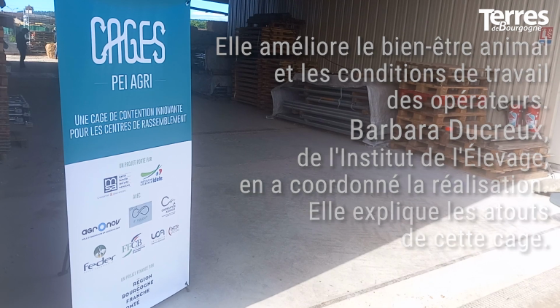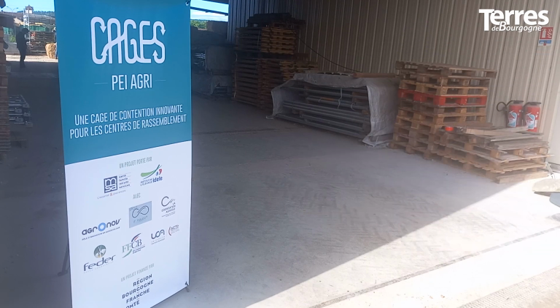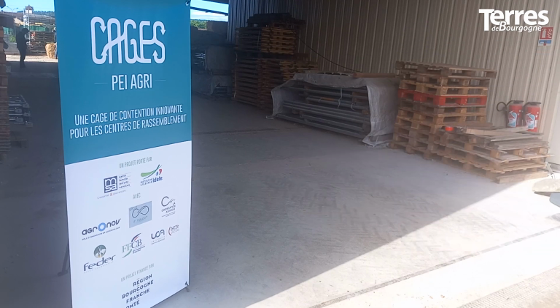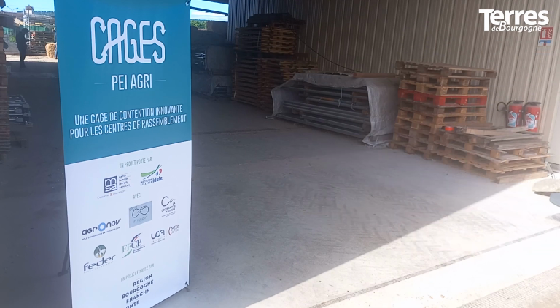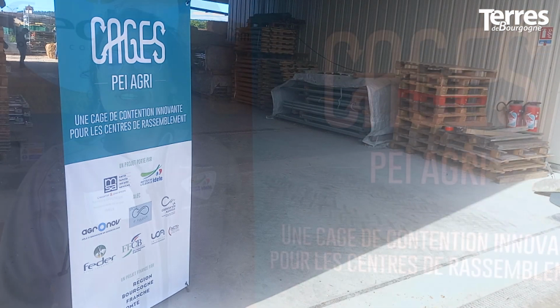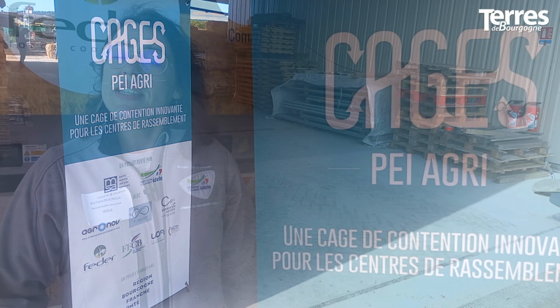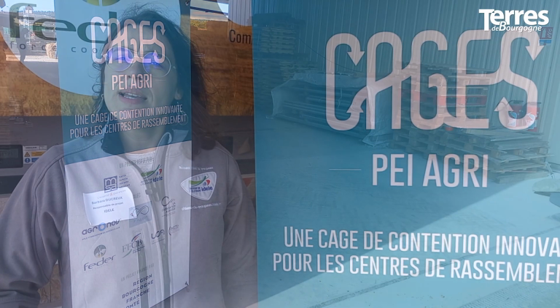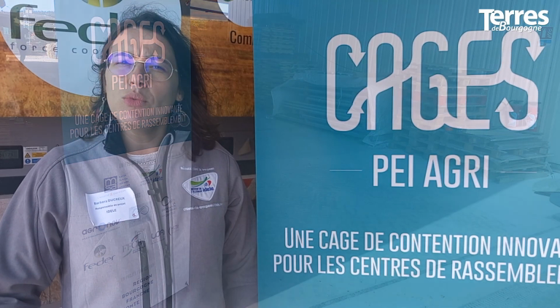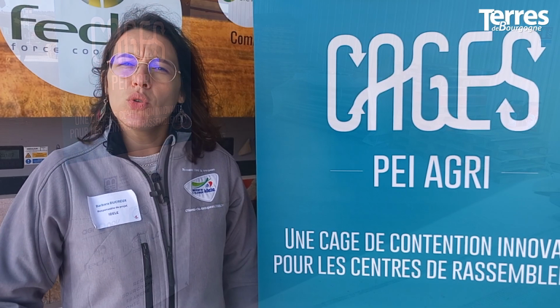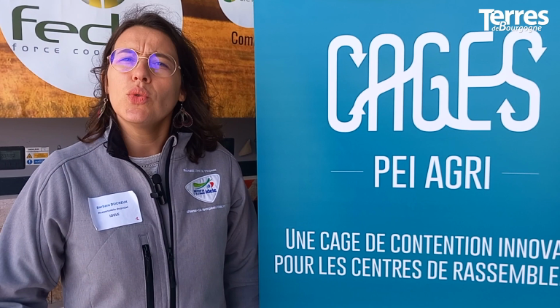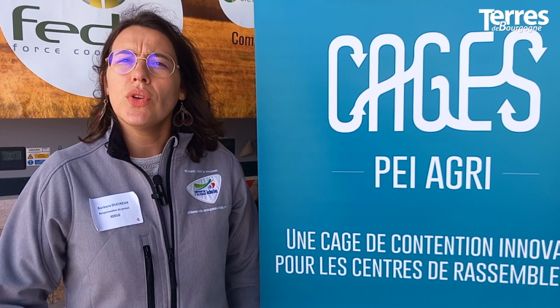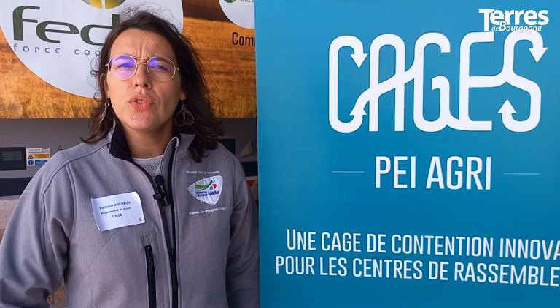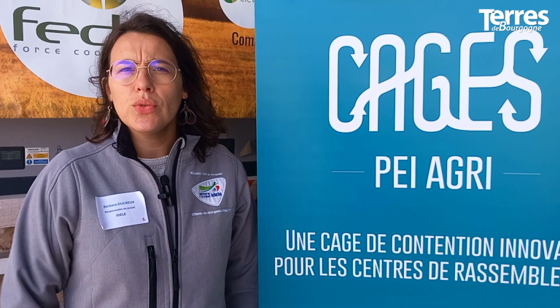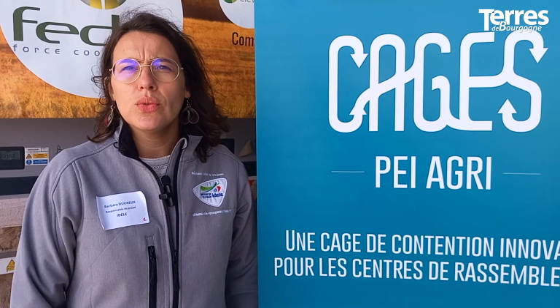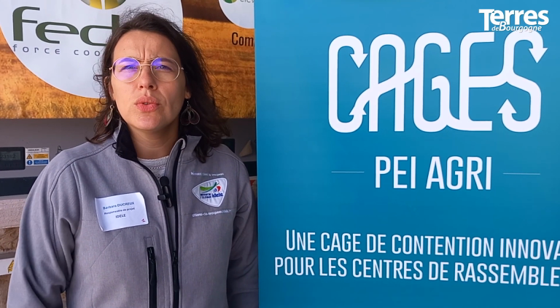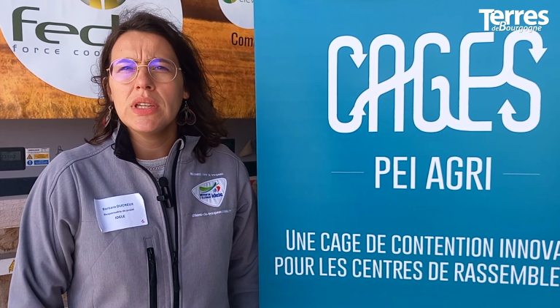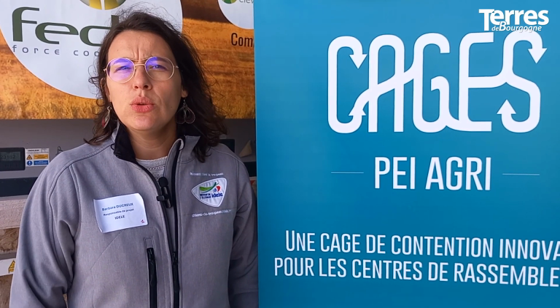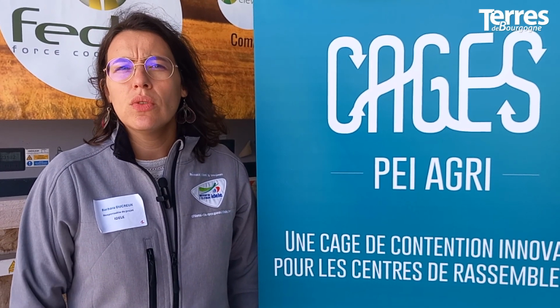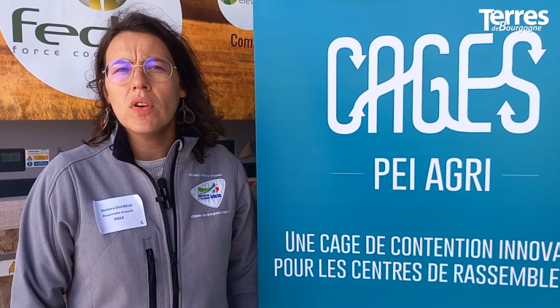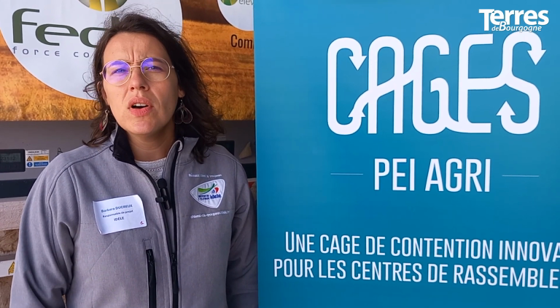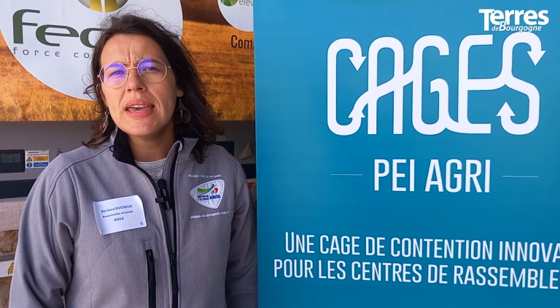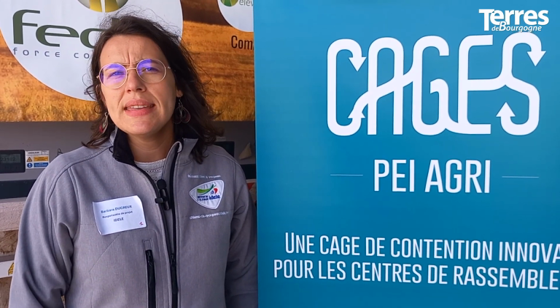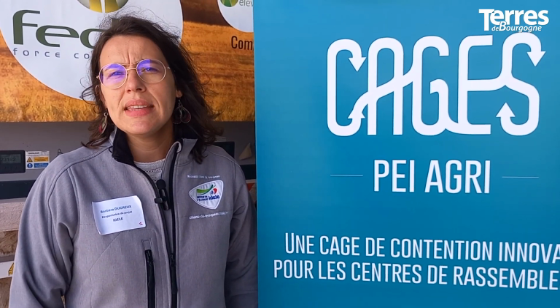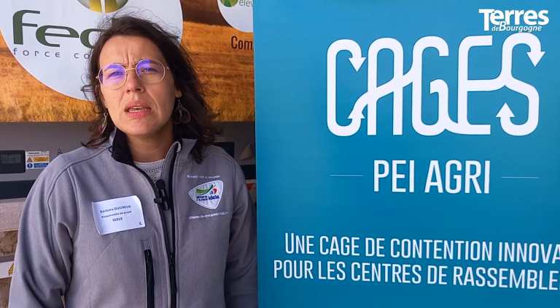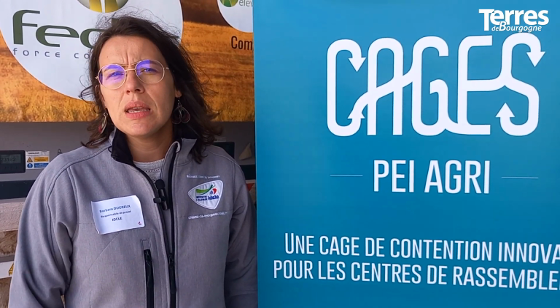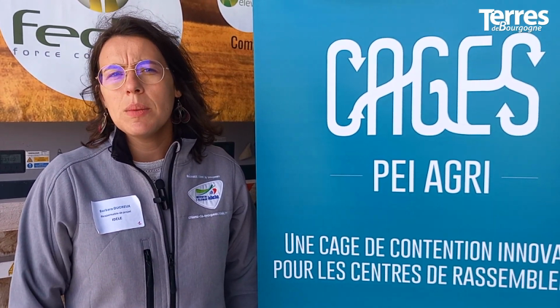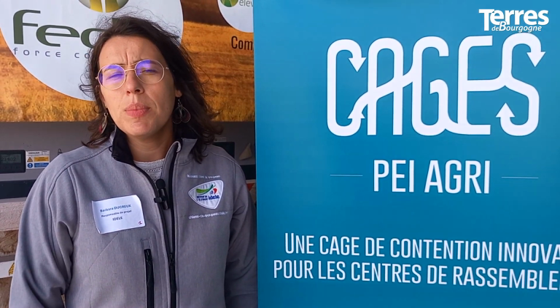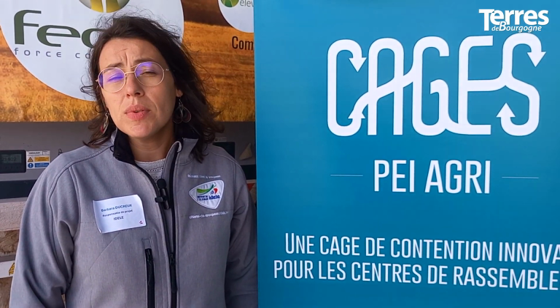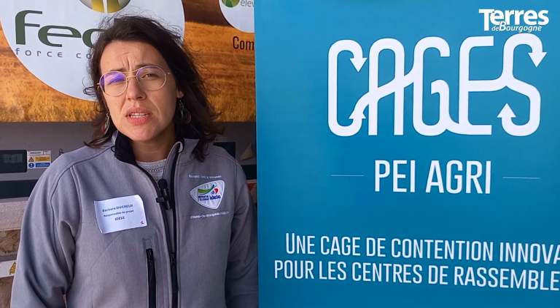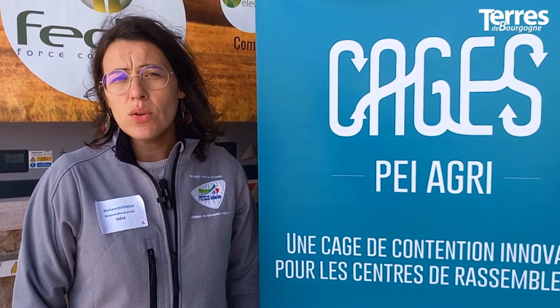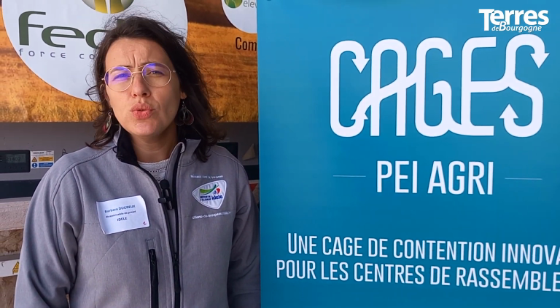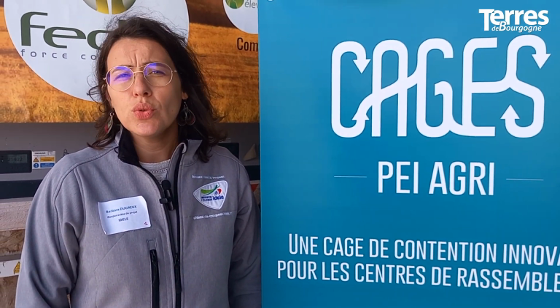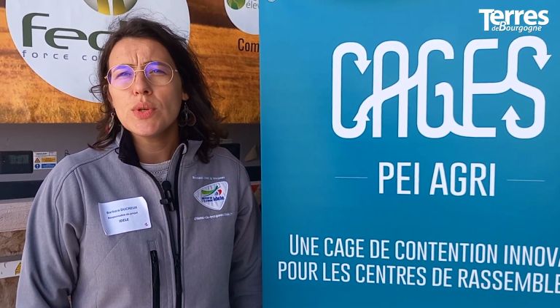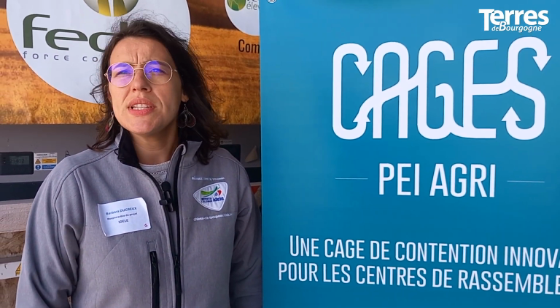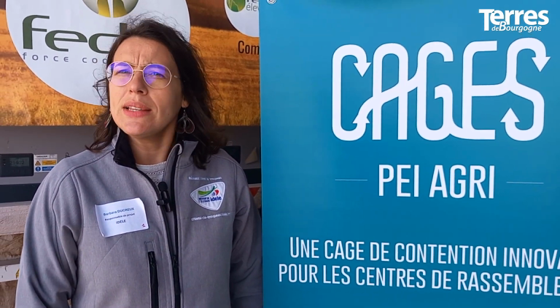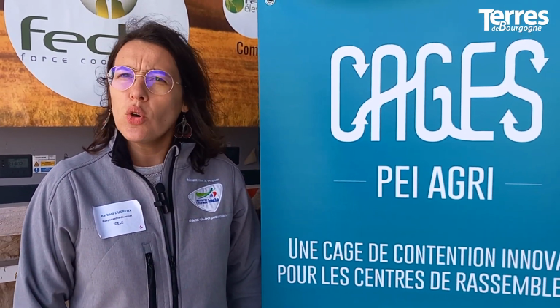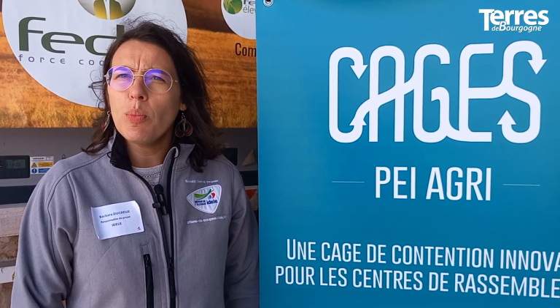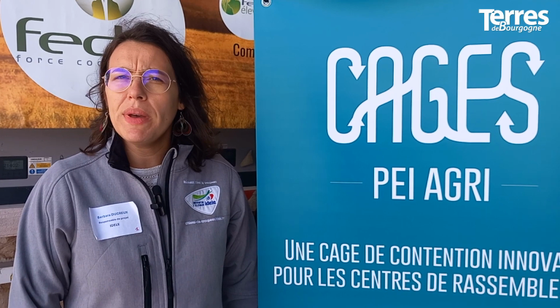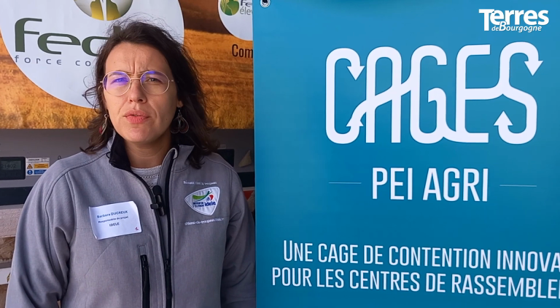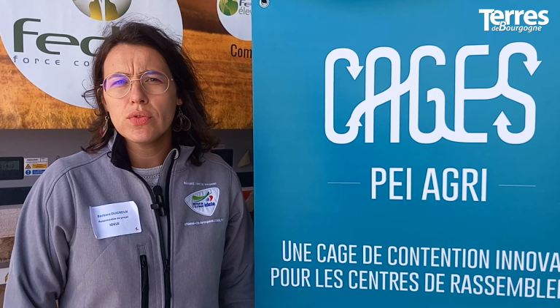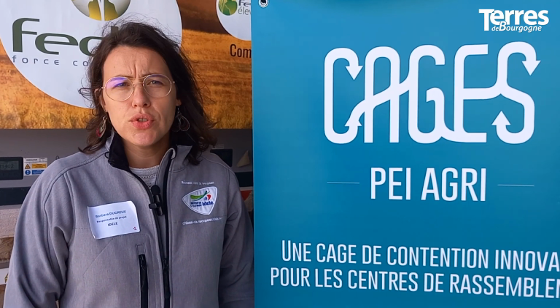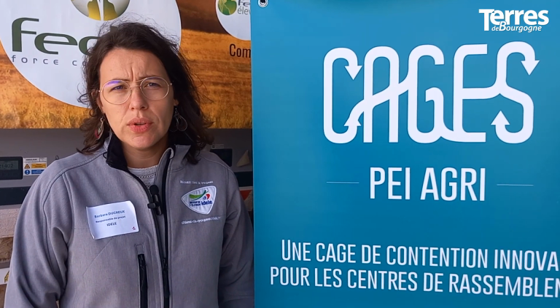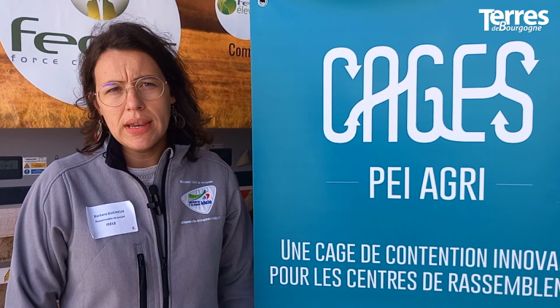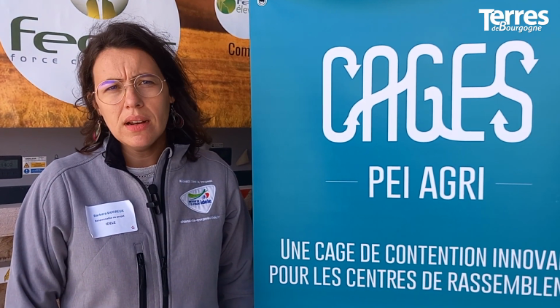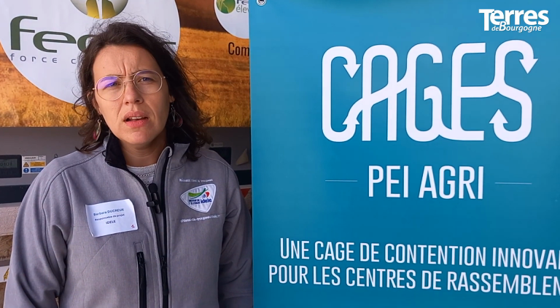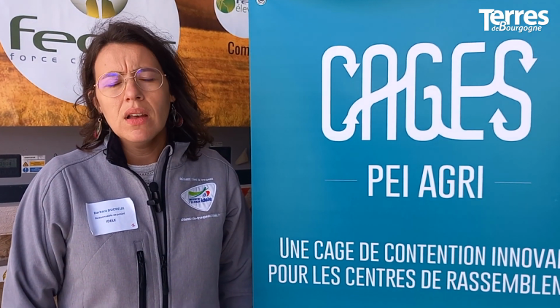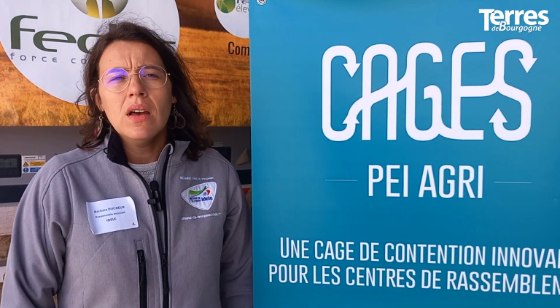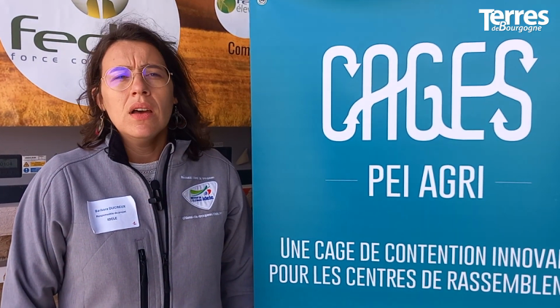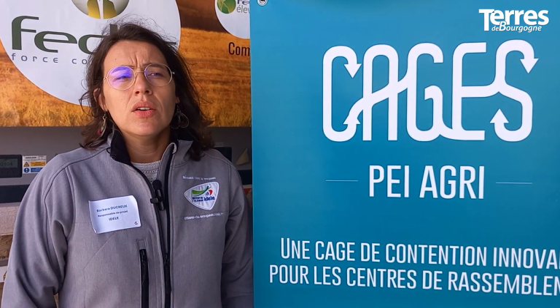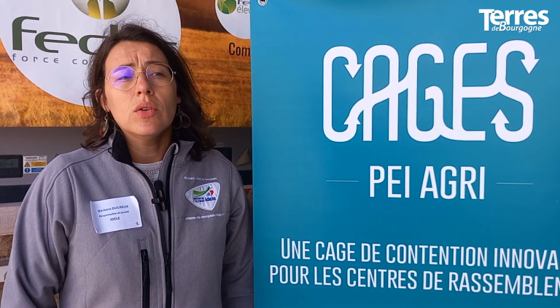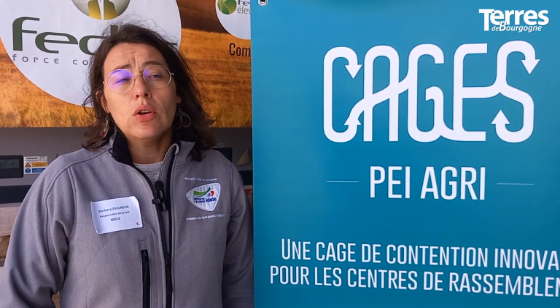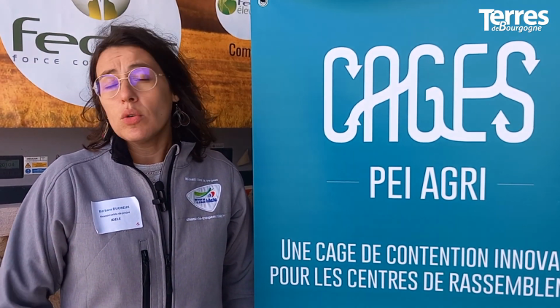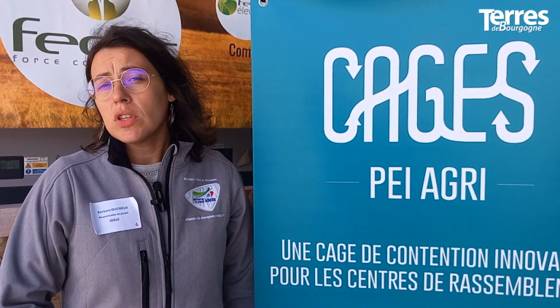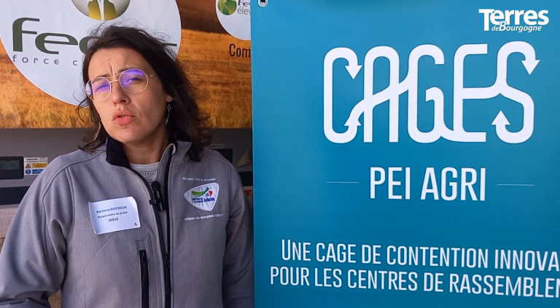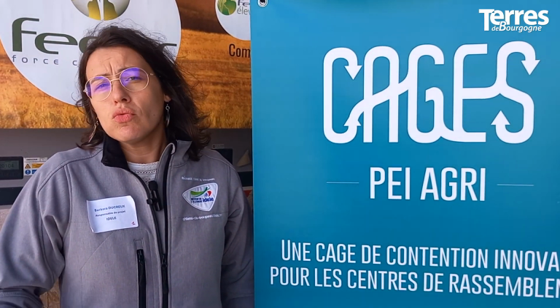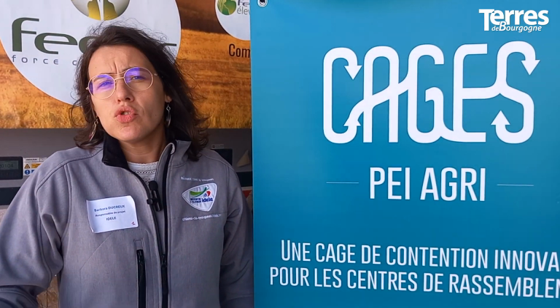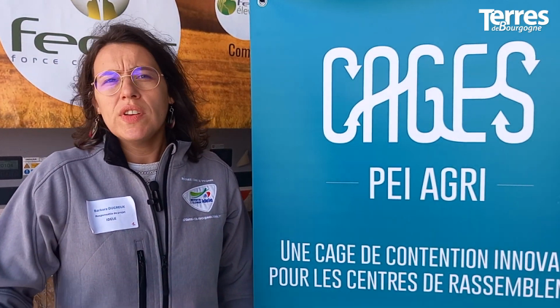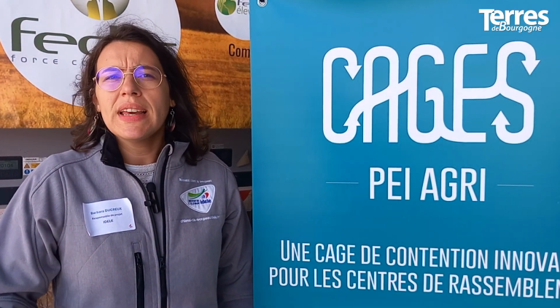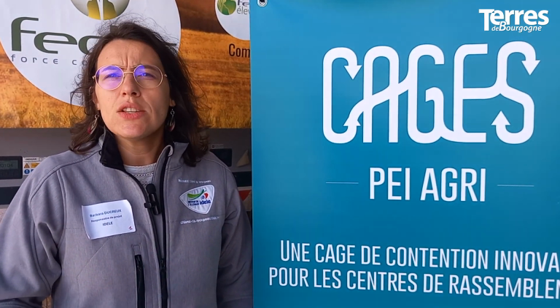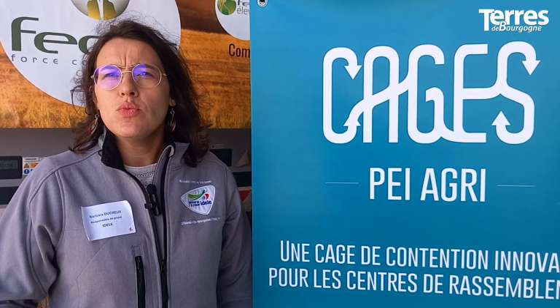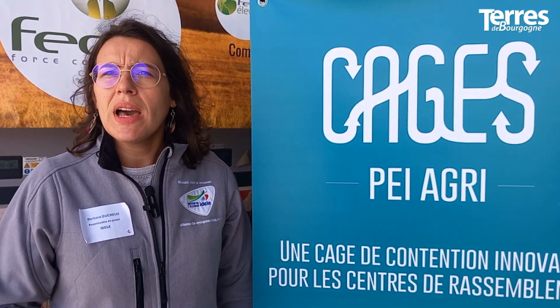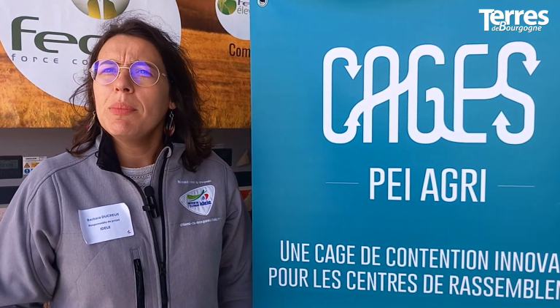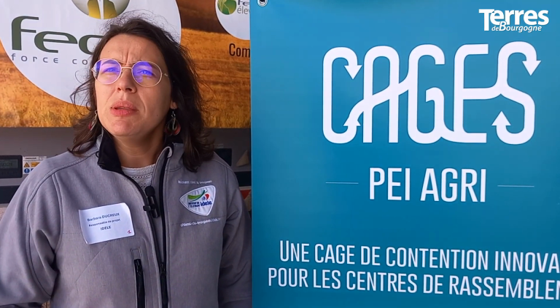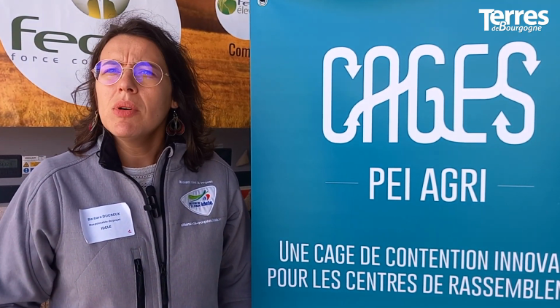Le système de contention innovant a été pensé autour de 7 repères fonctionnels. Je vais les résumer rapidement.